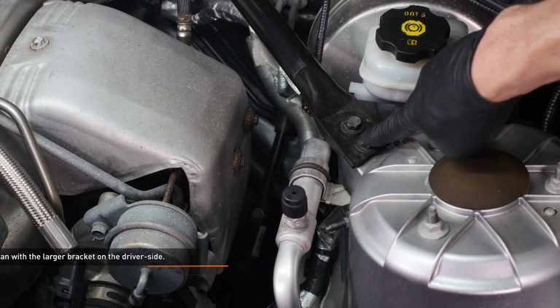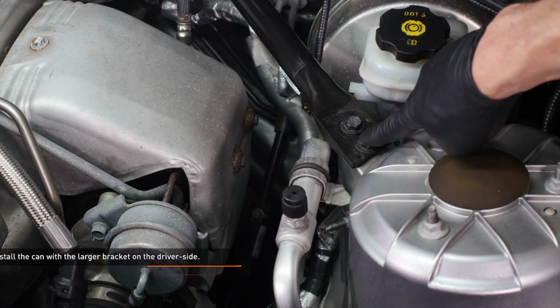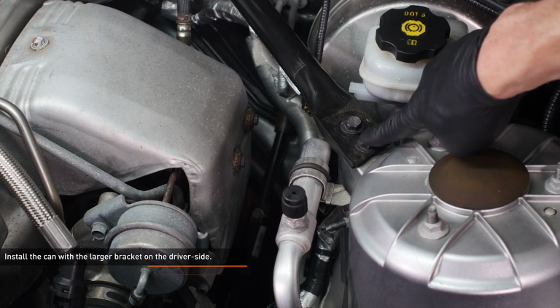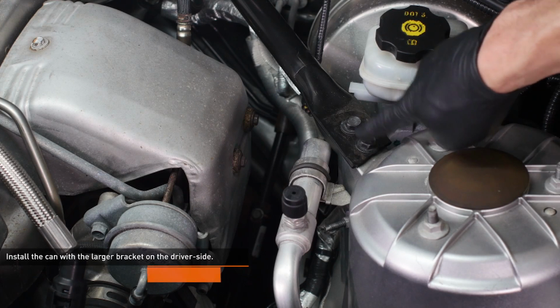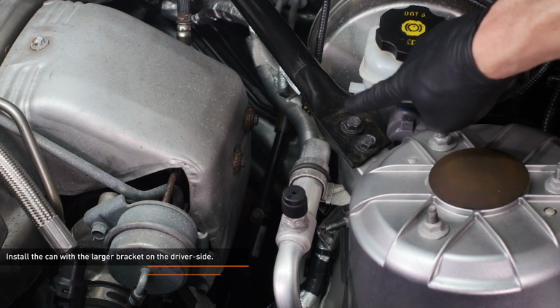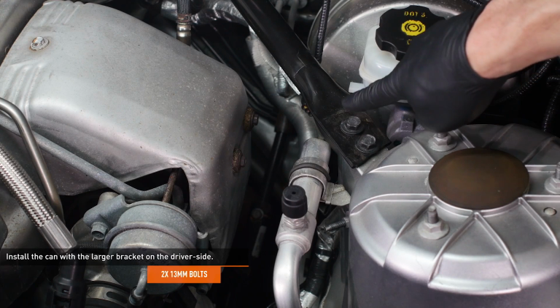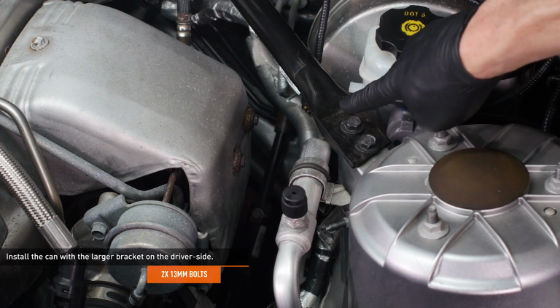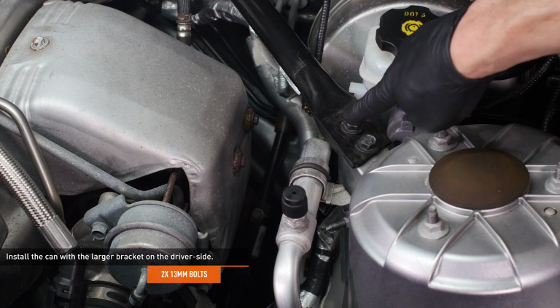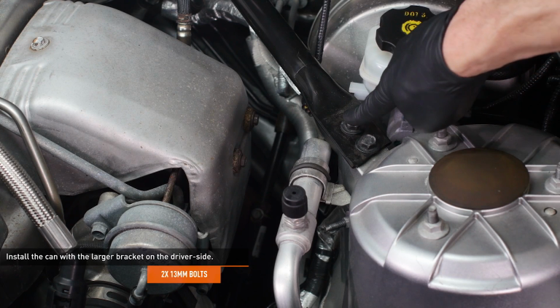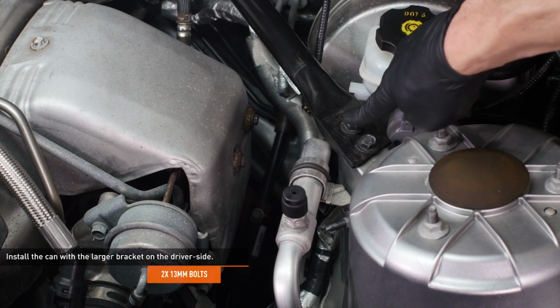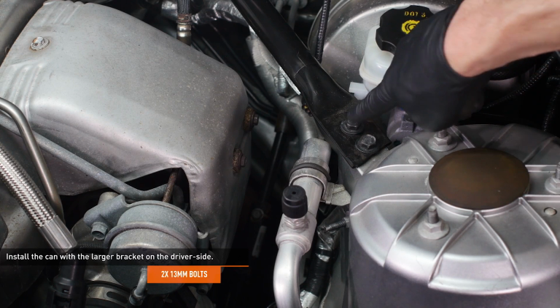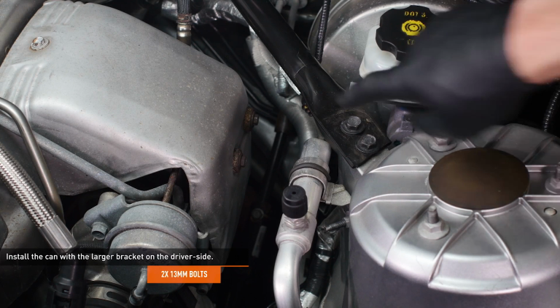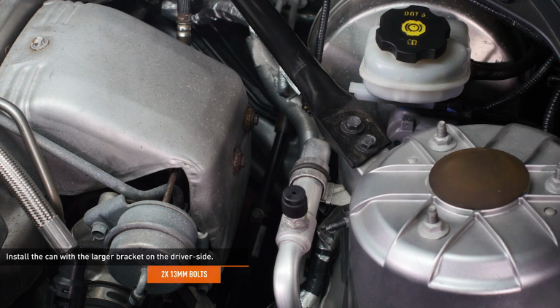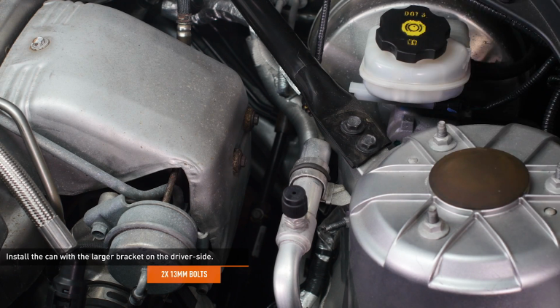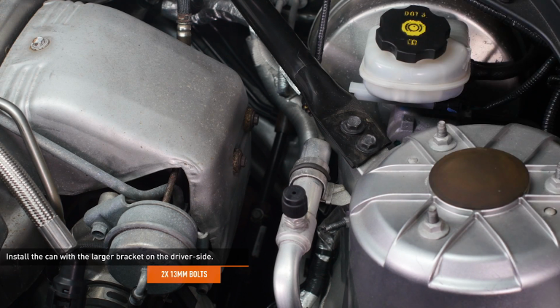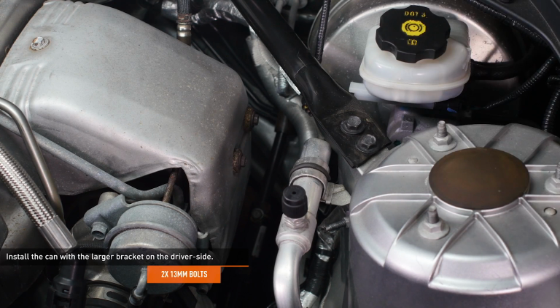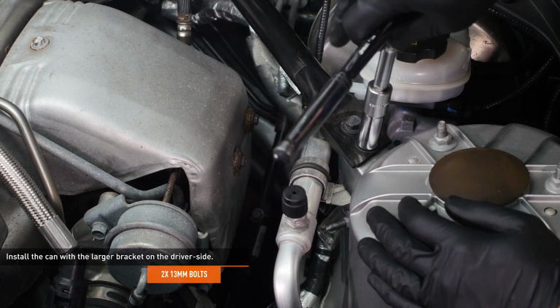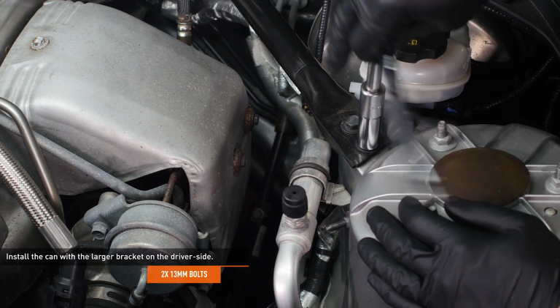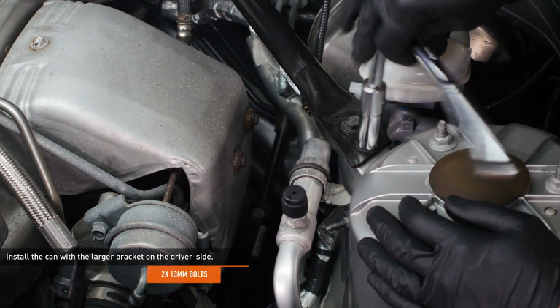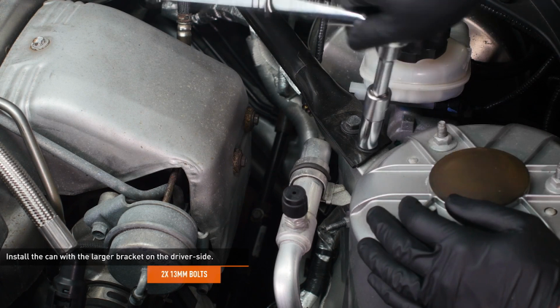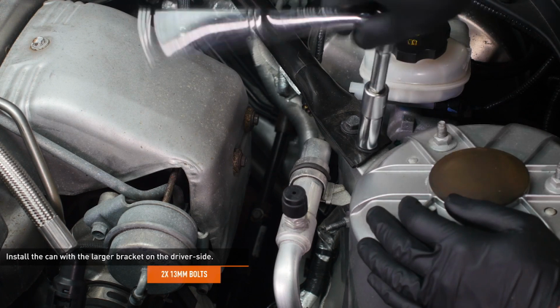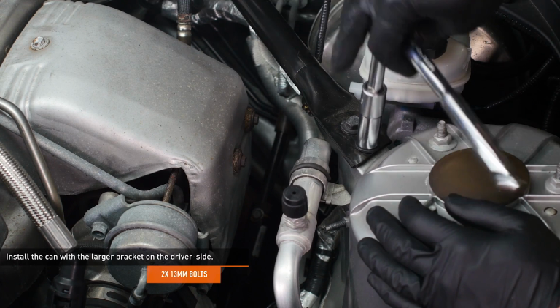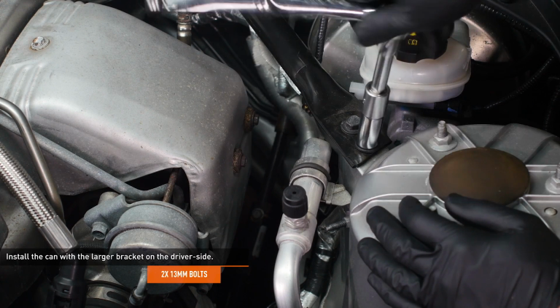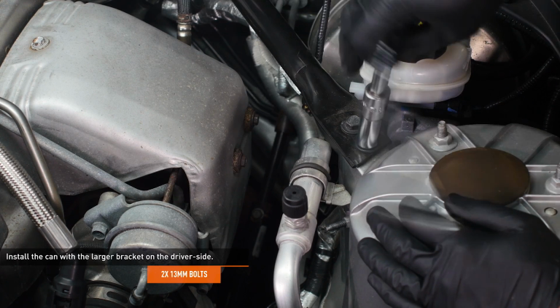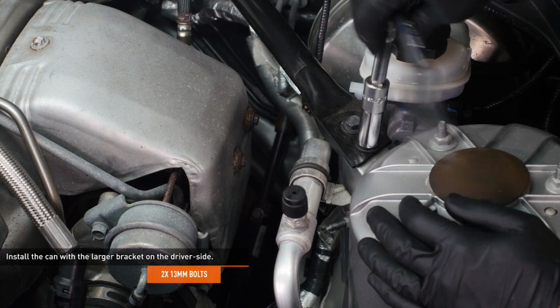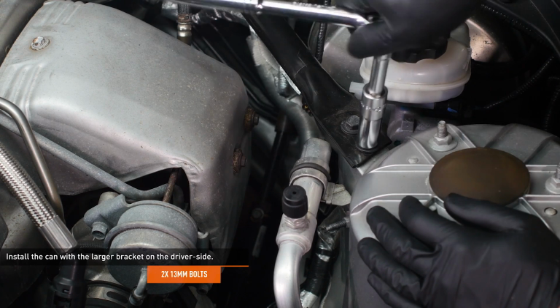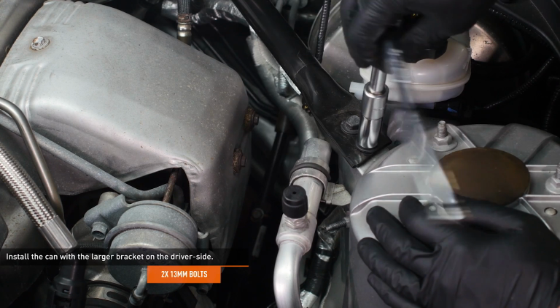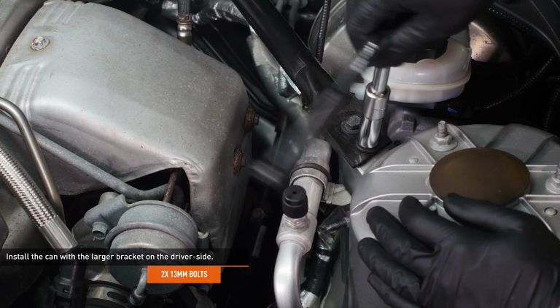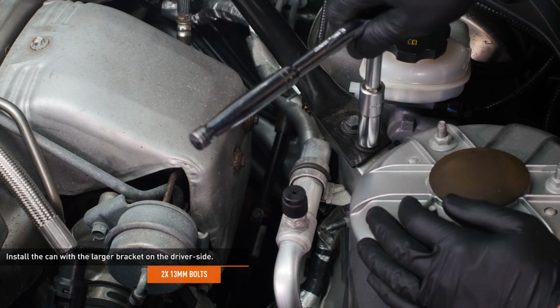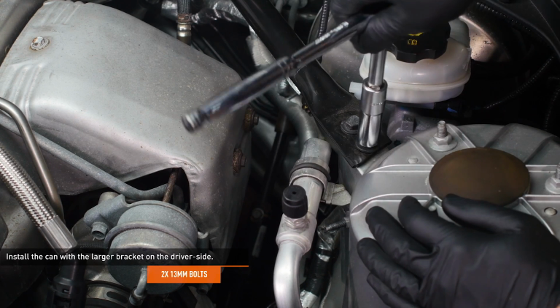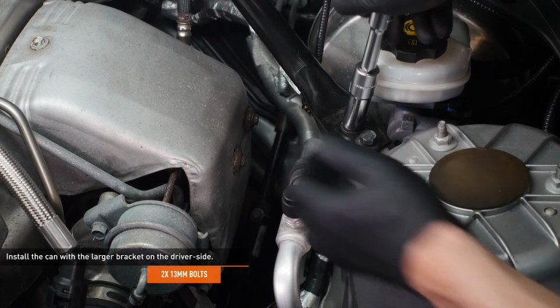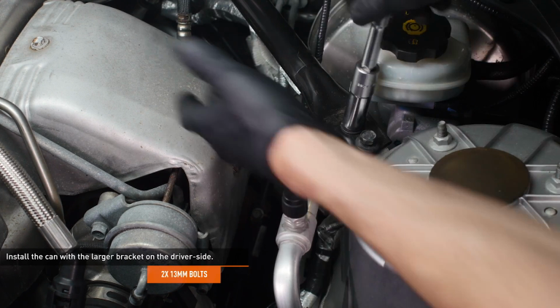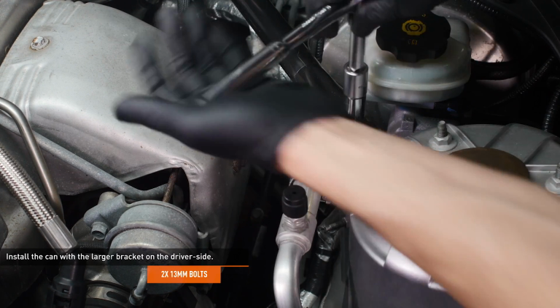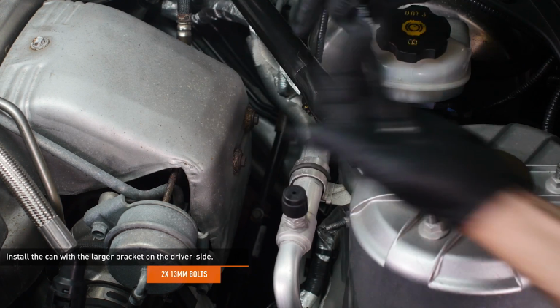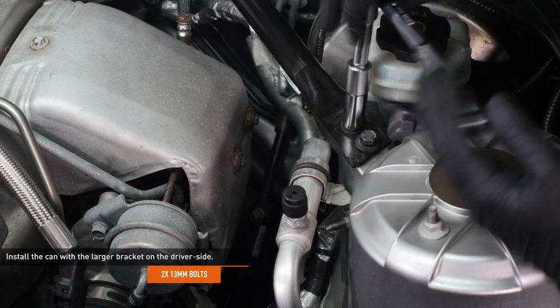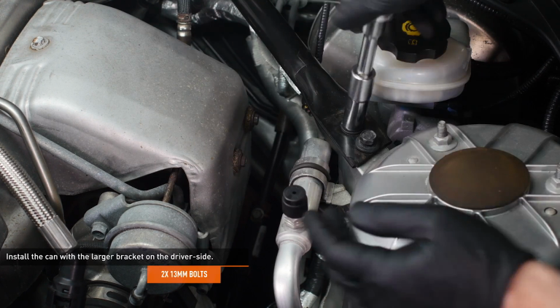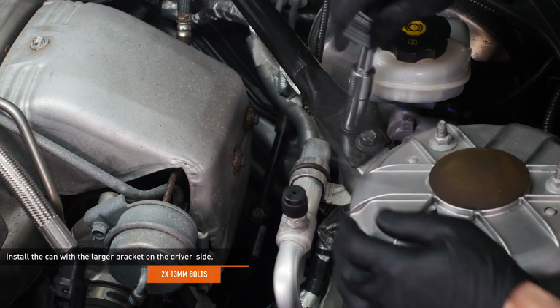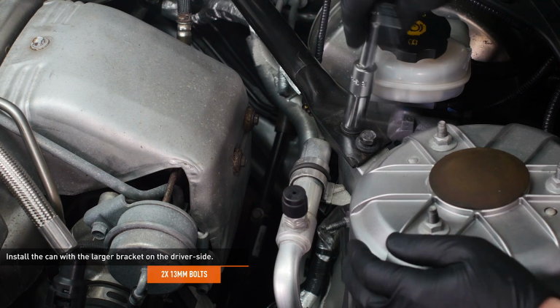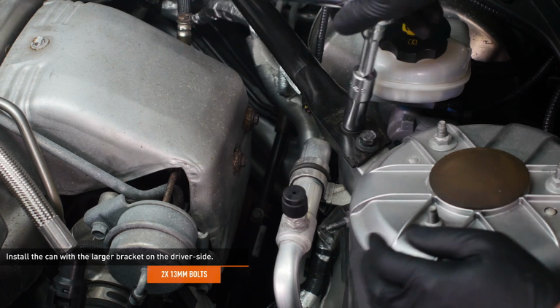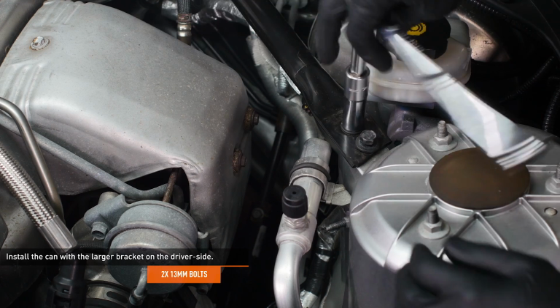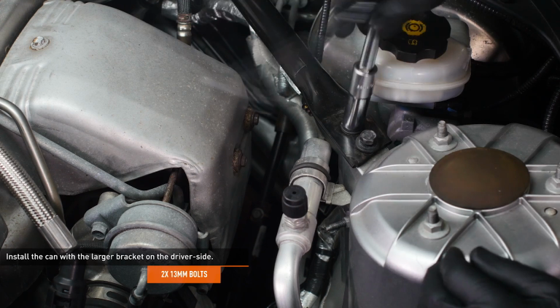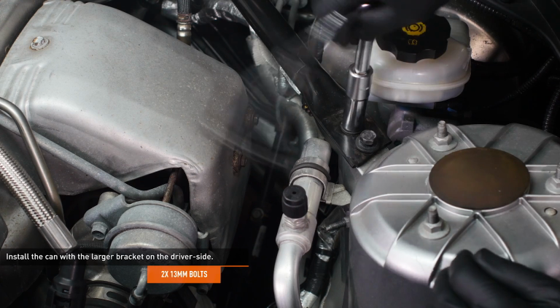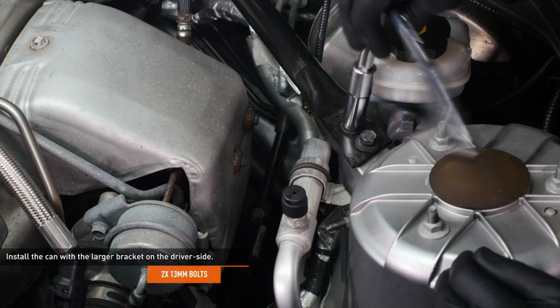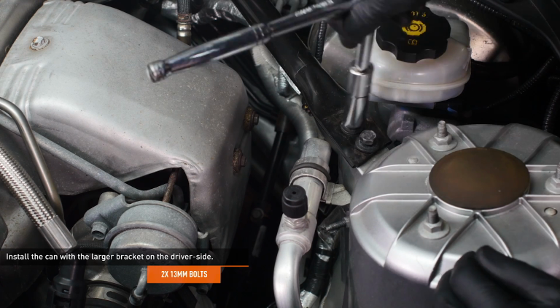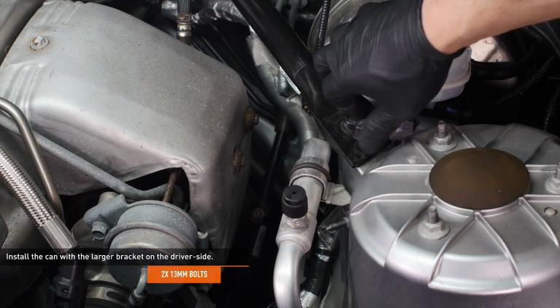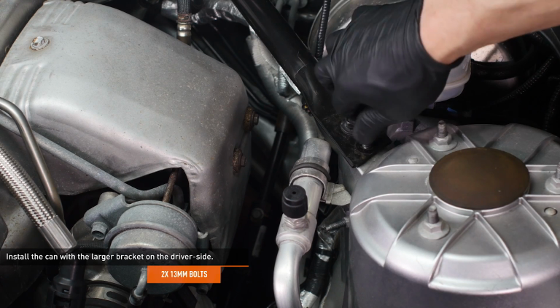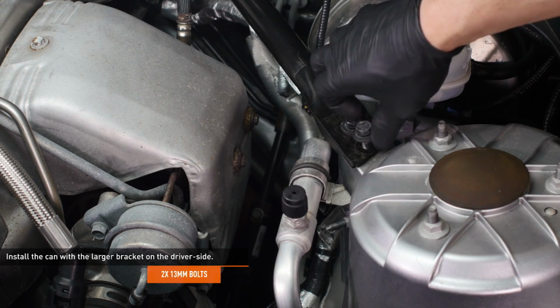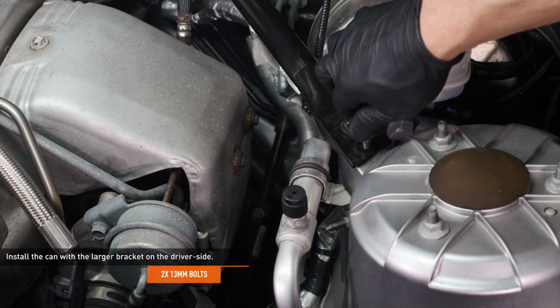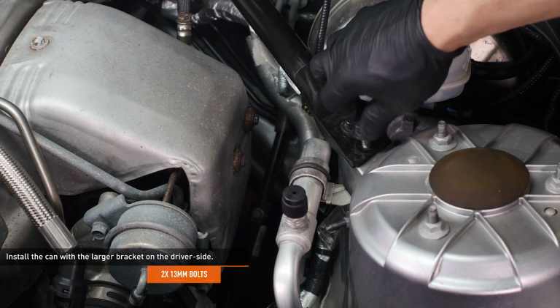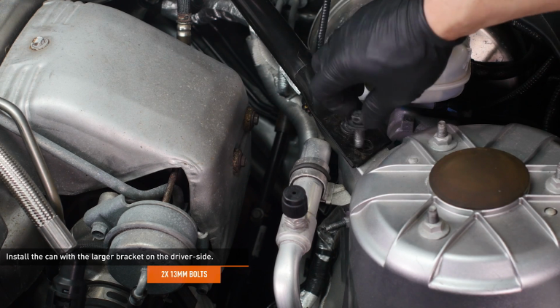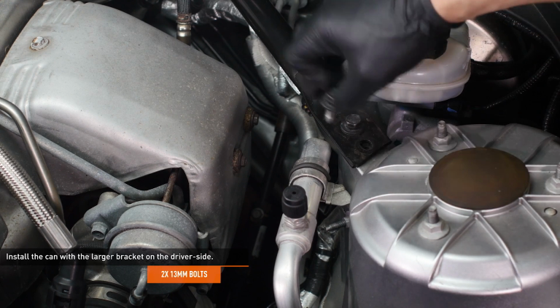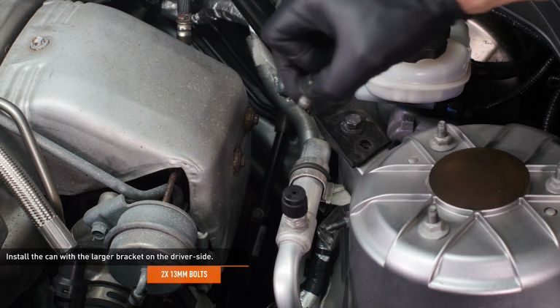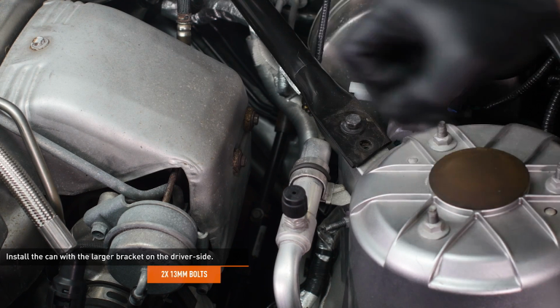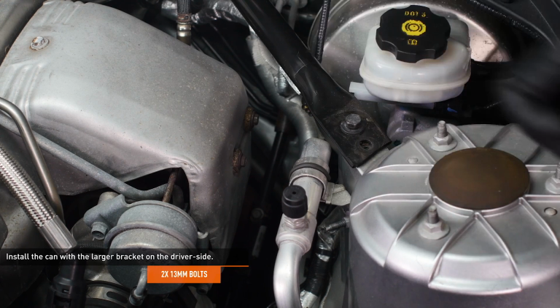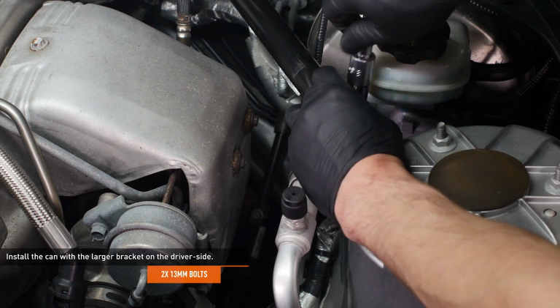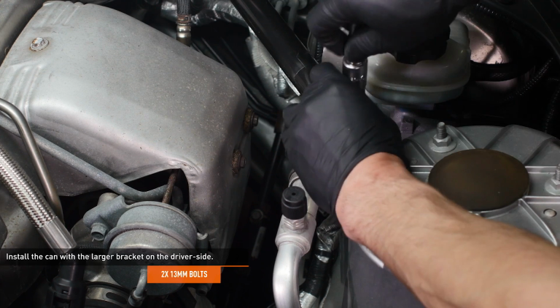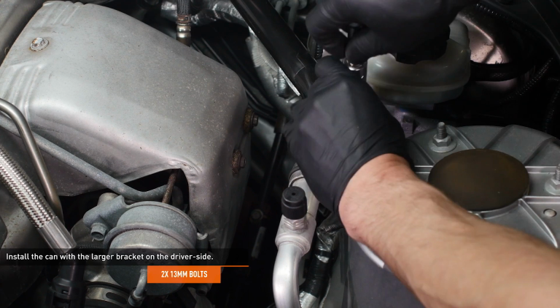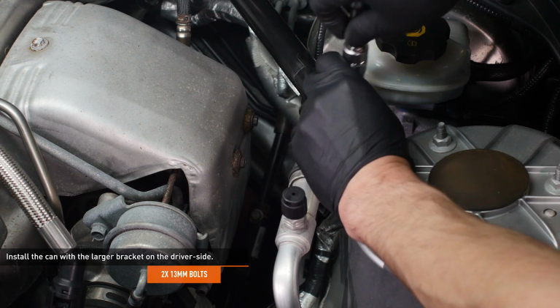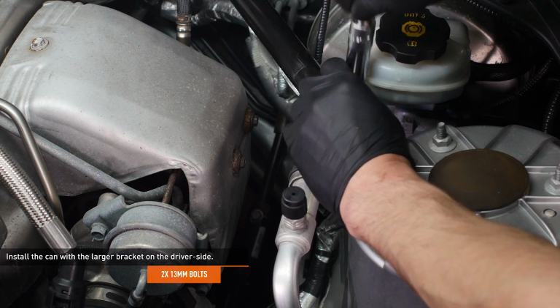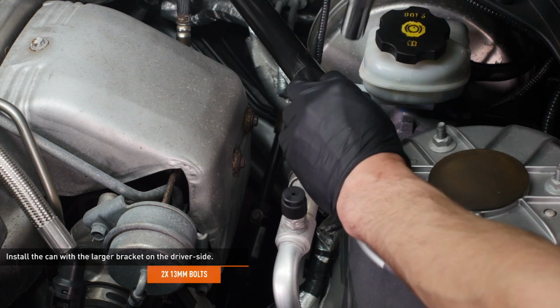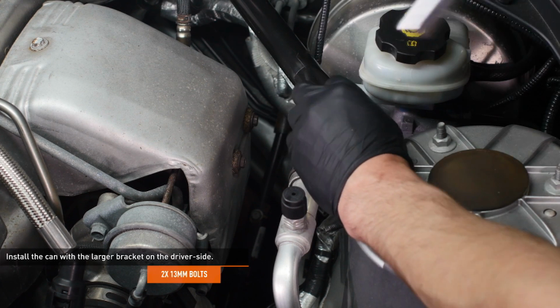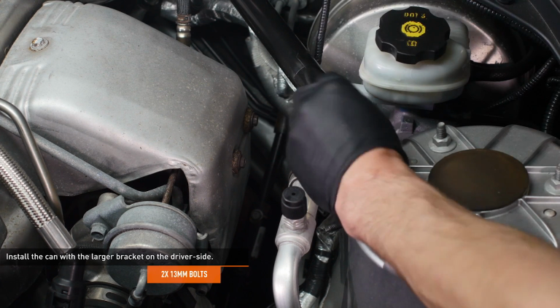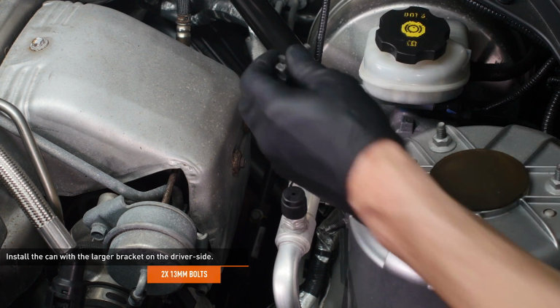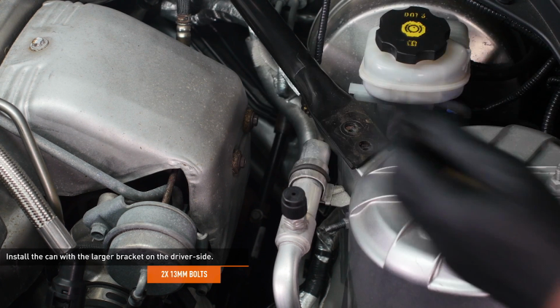Remove the two bolts that secure the k-brace to the driver side strut tower. Install the can with the larger bracket over the k-brace and secure it with the bolts you've just removed.